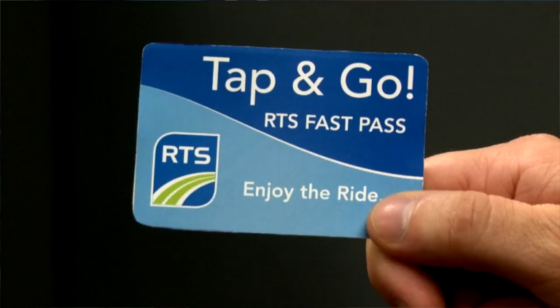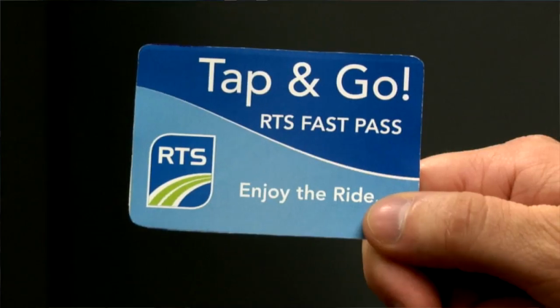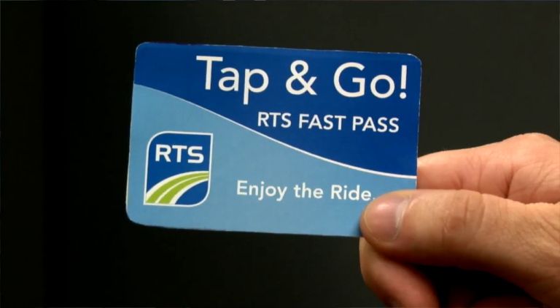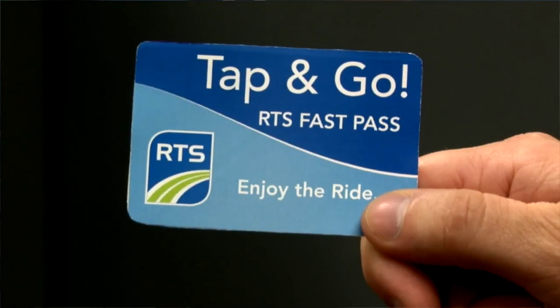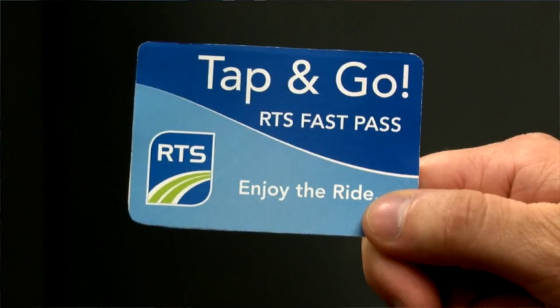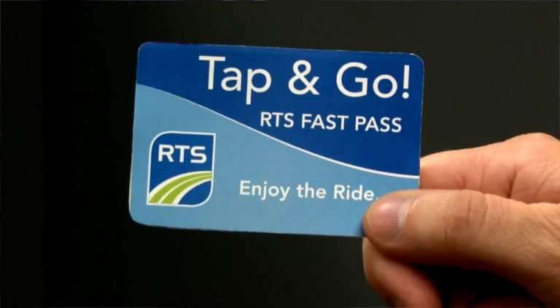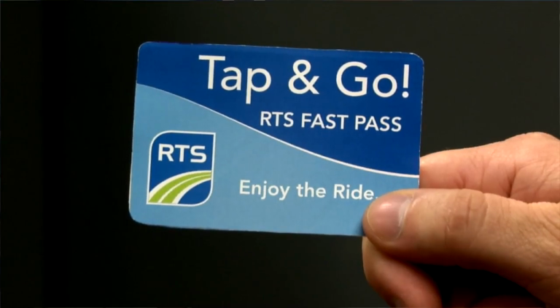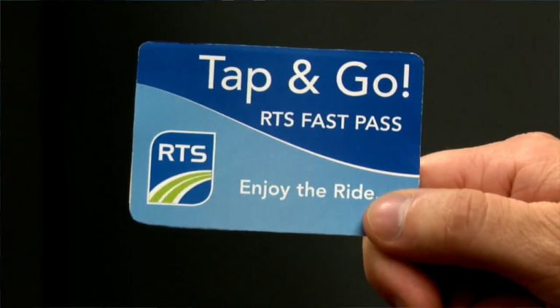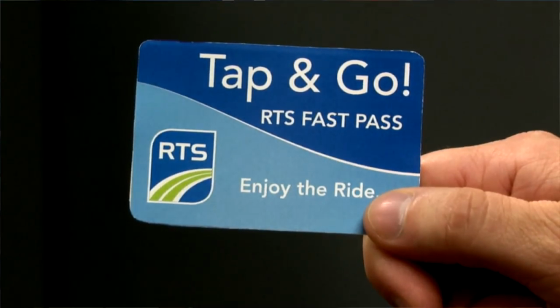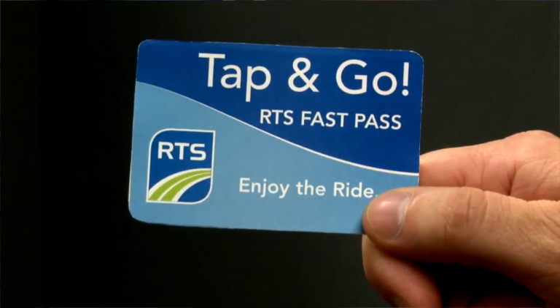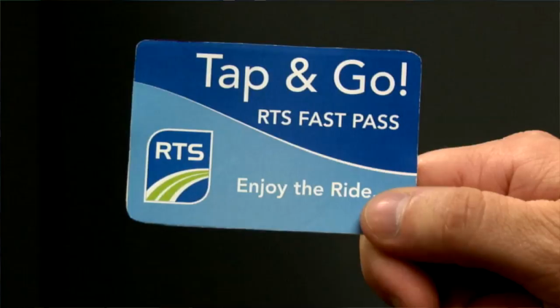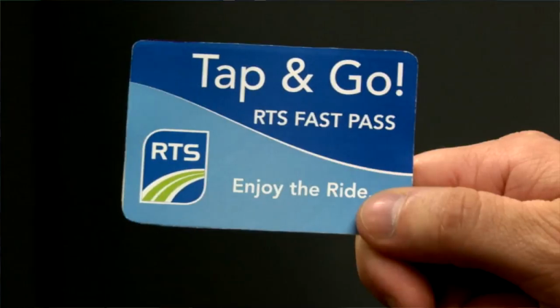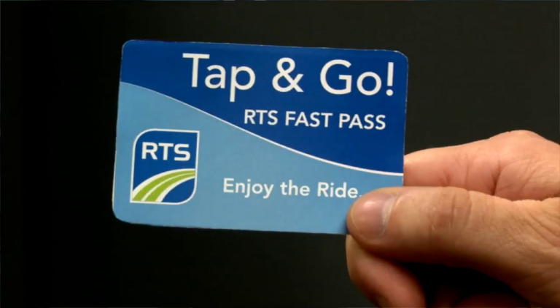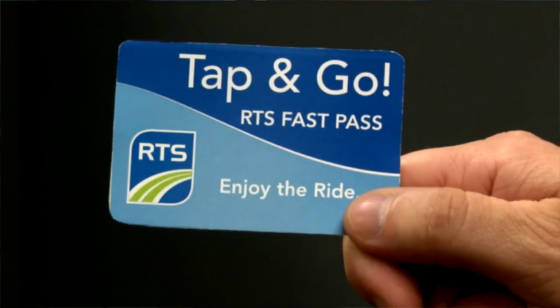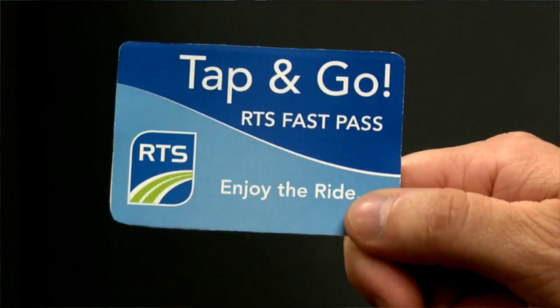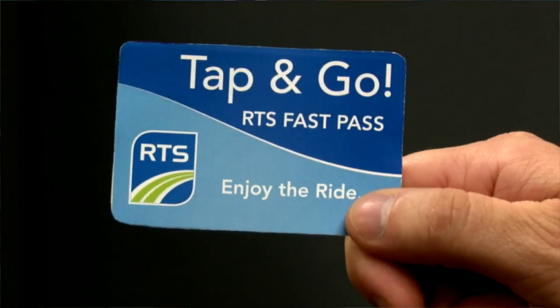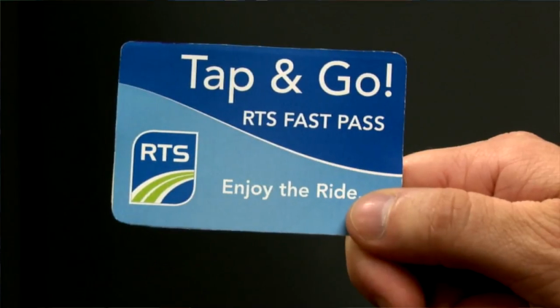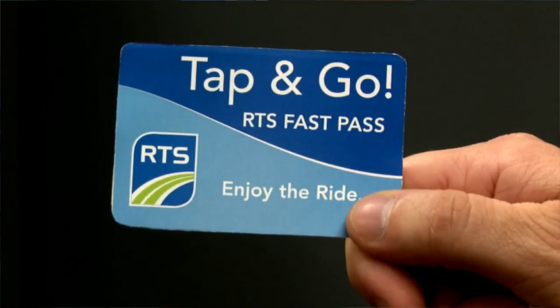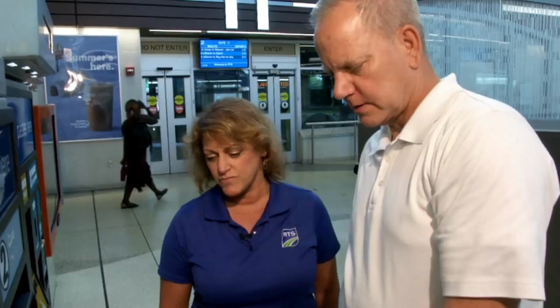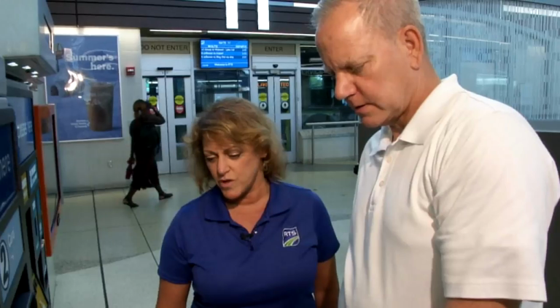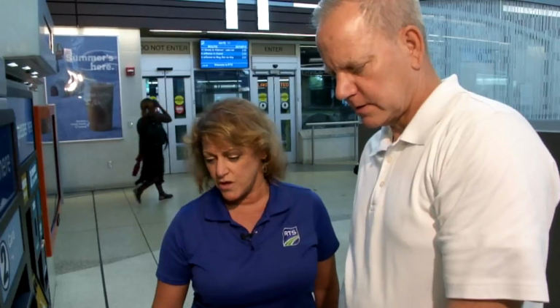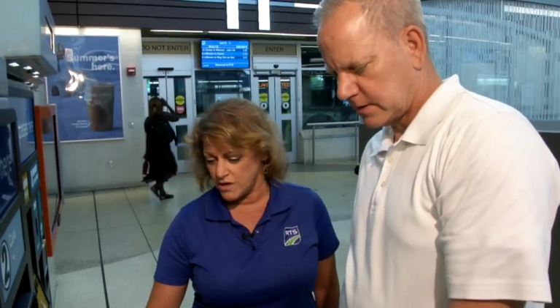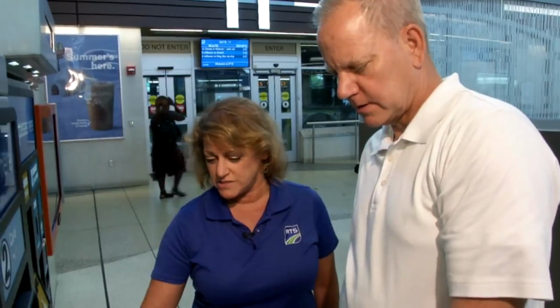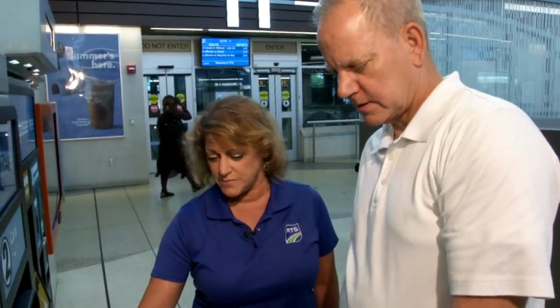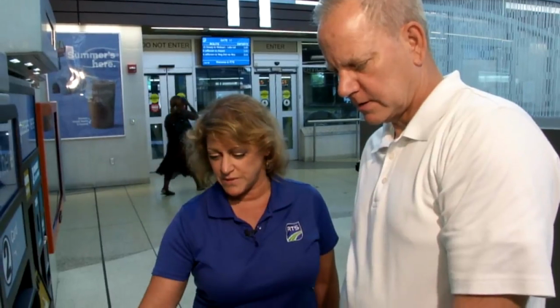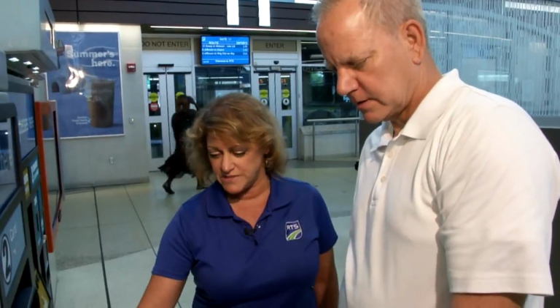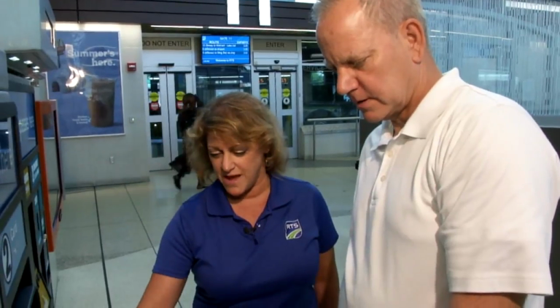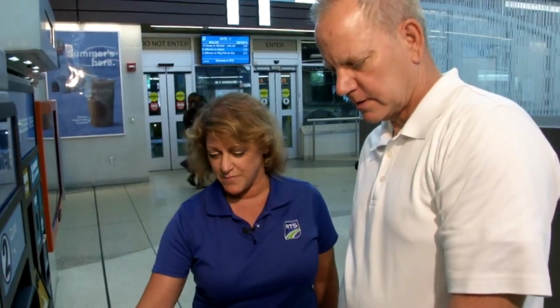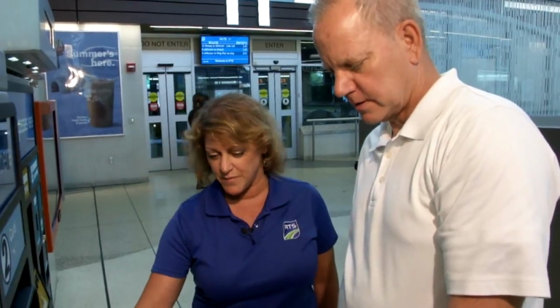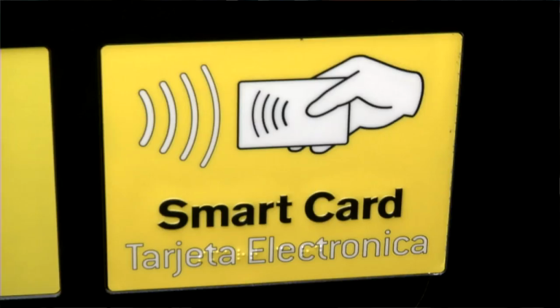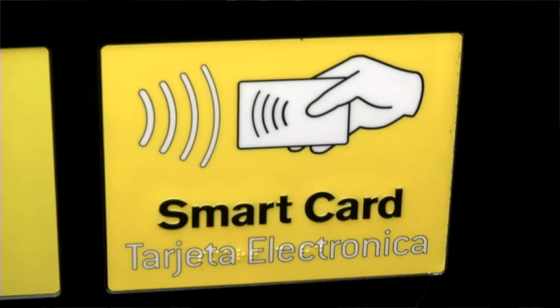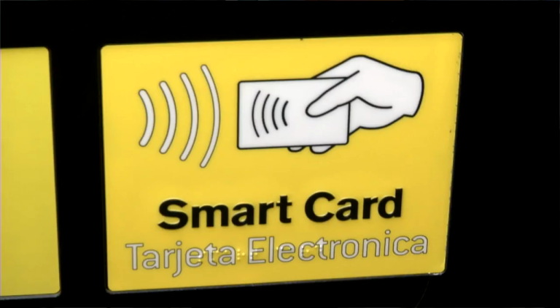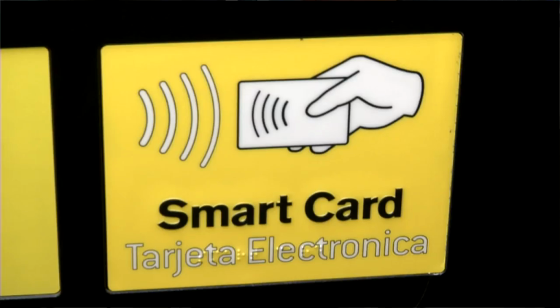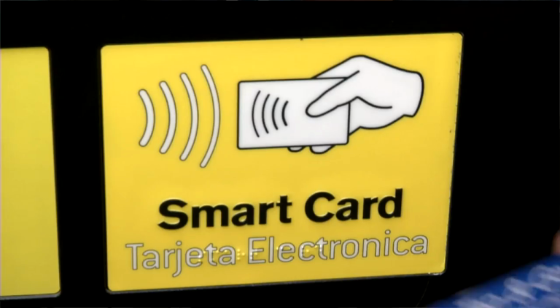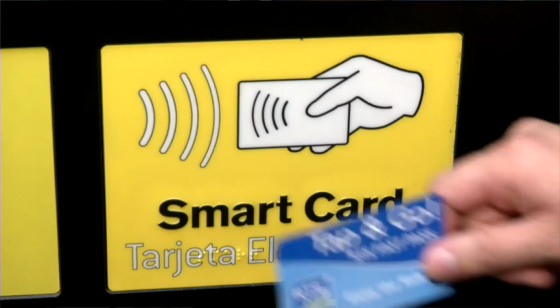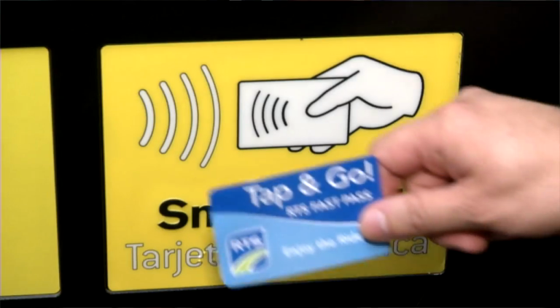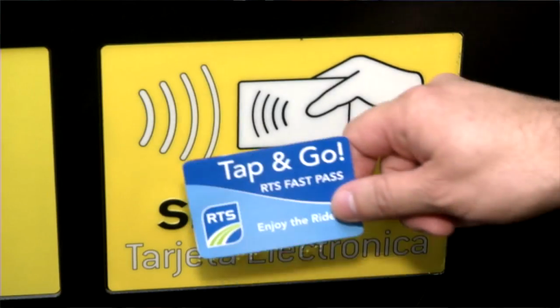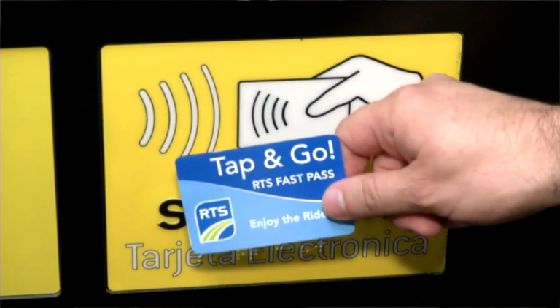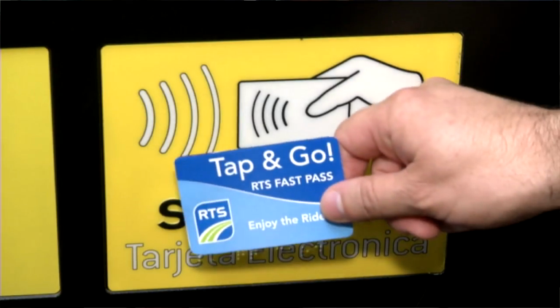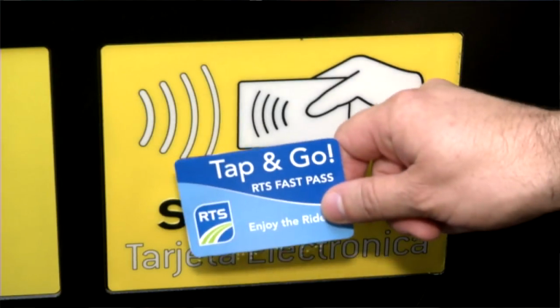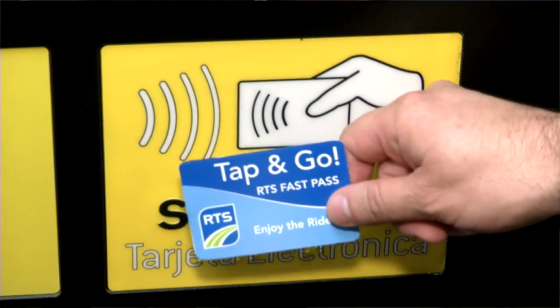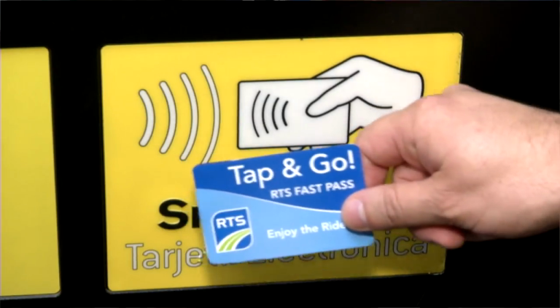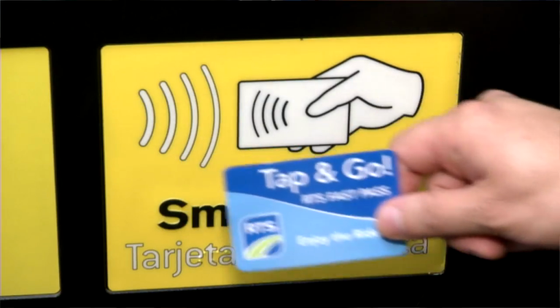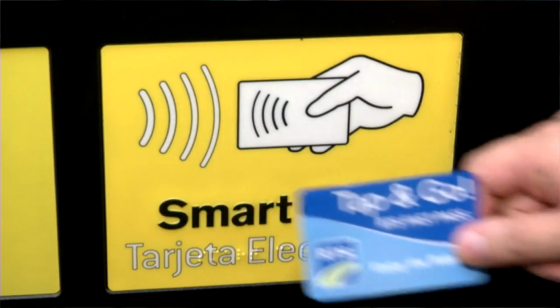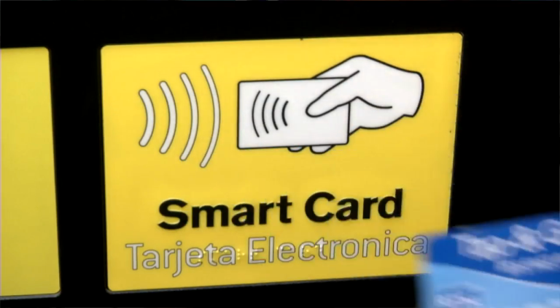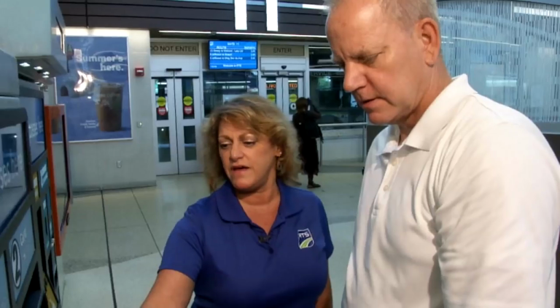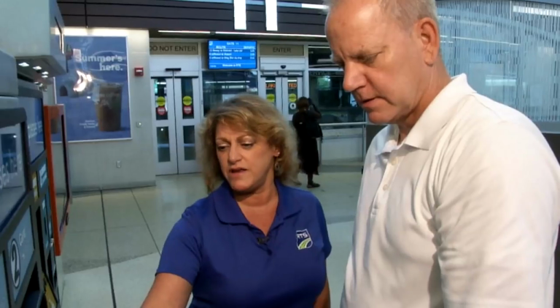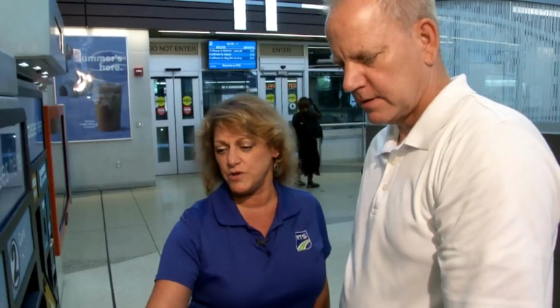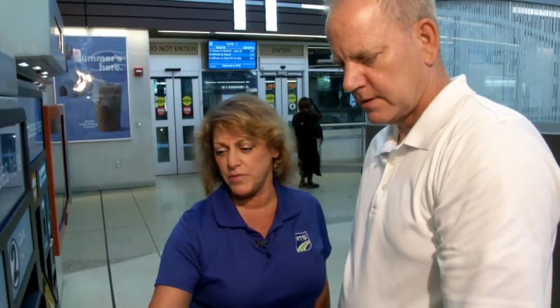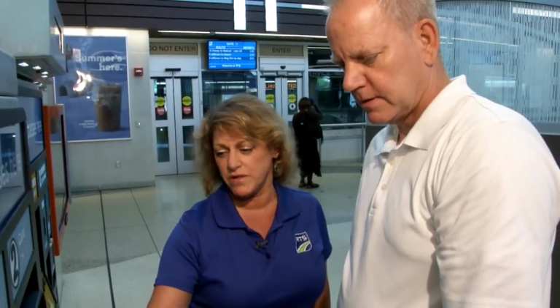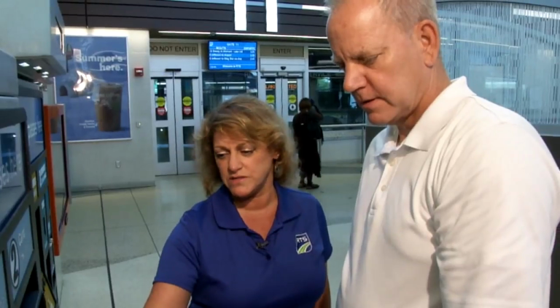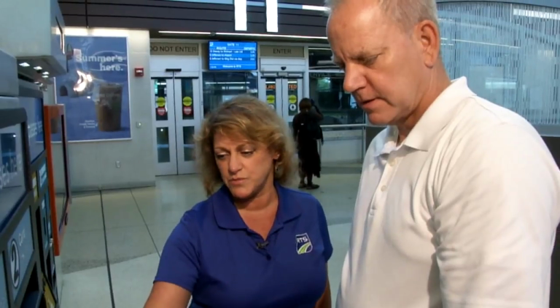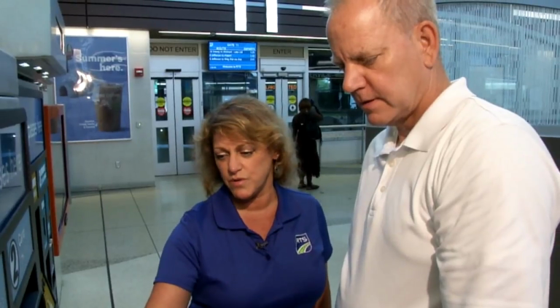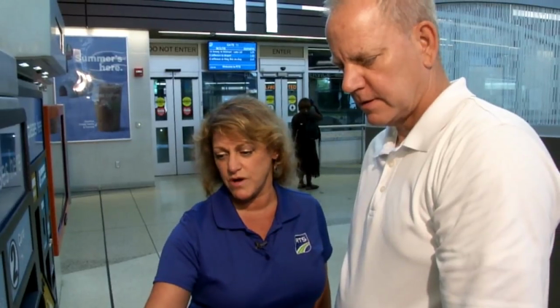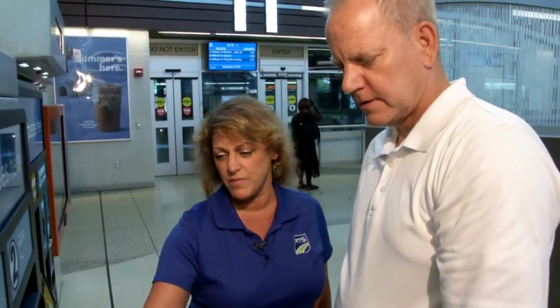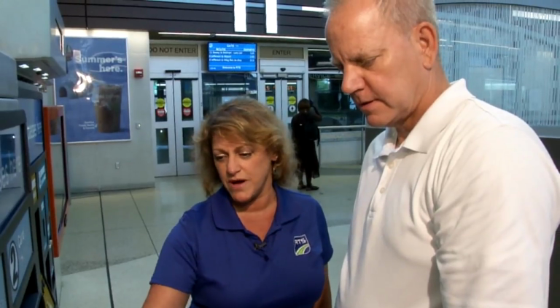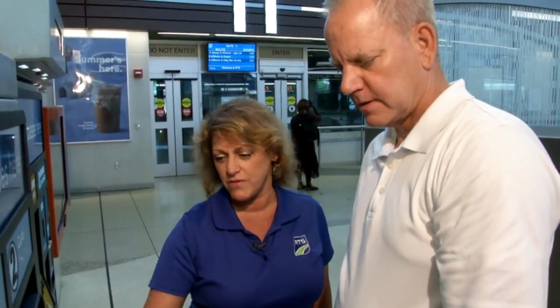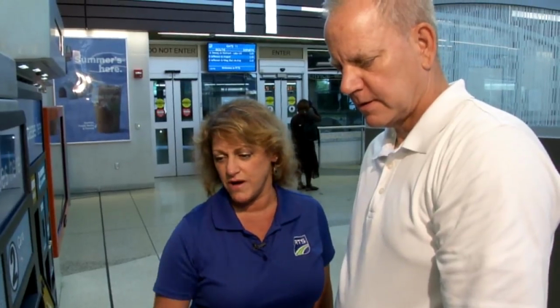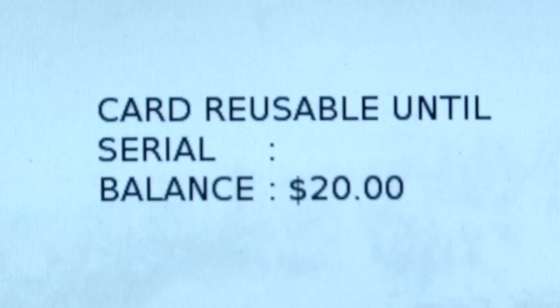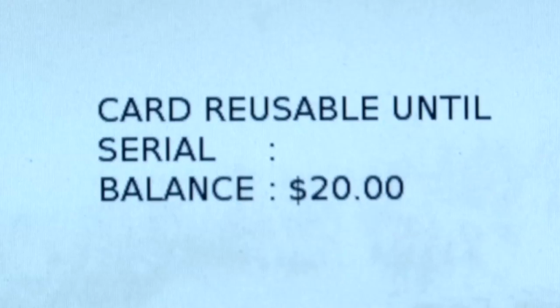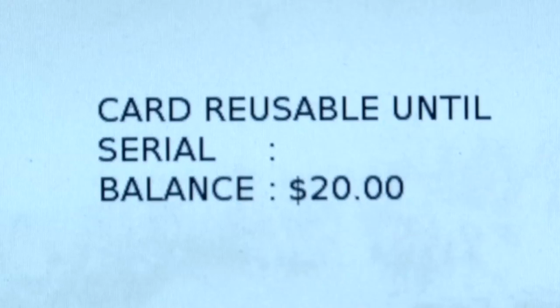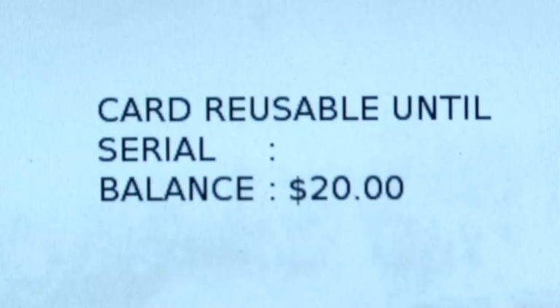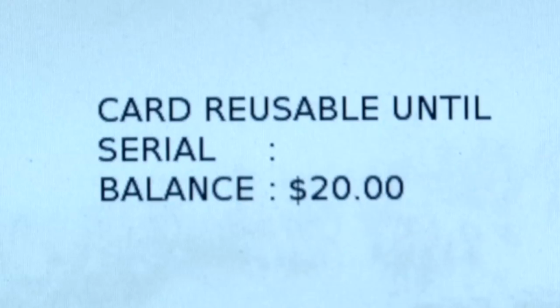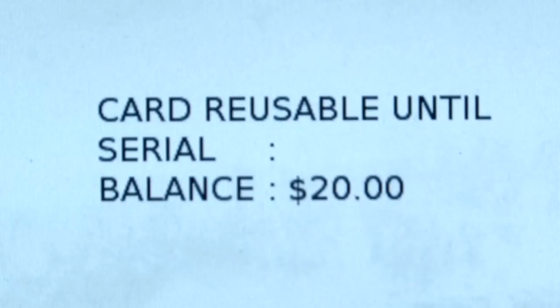How do I check what's left on the card? Simply tap the machine with your card, and your balance will come out on the screen.